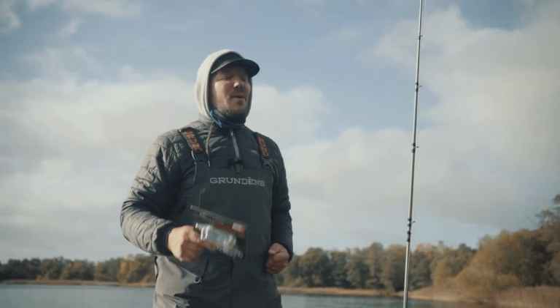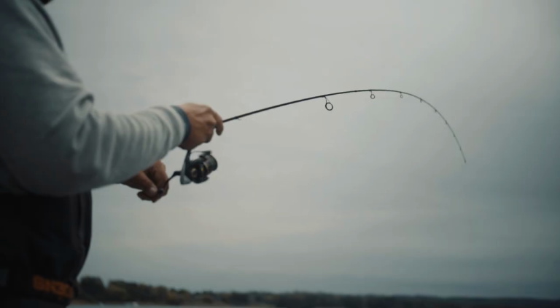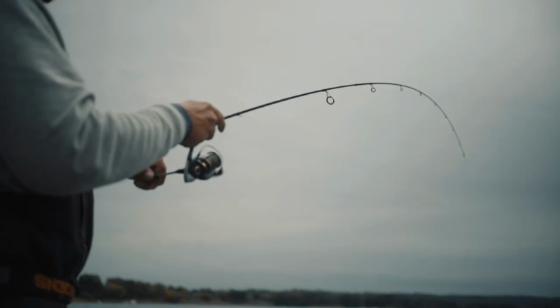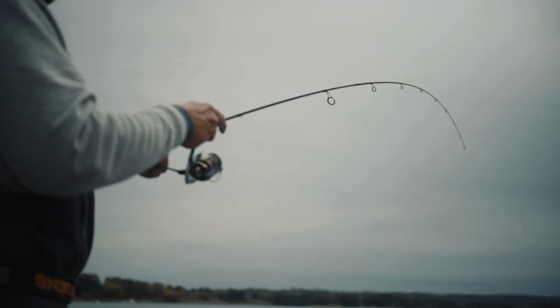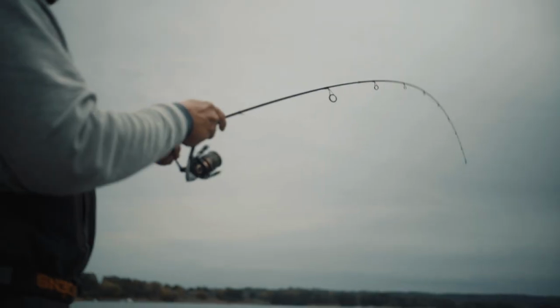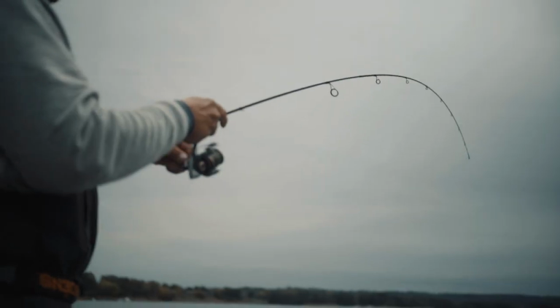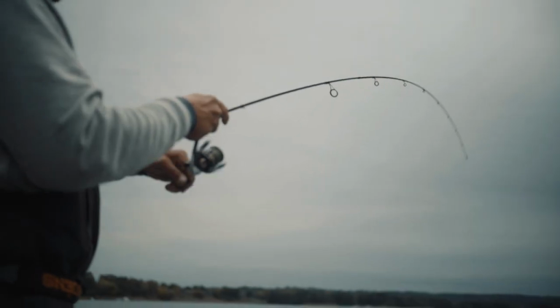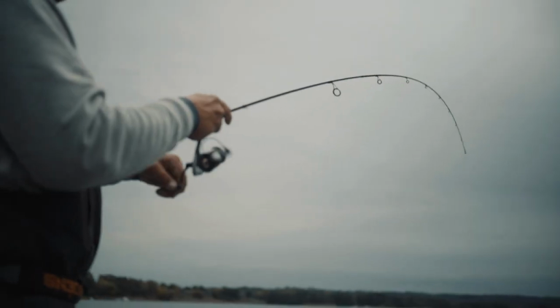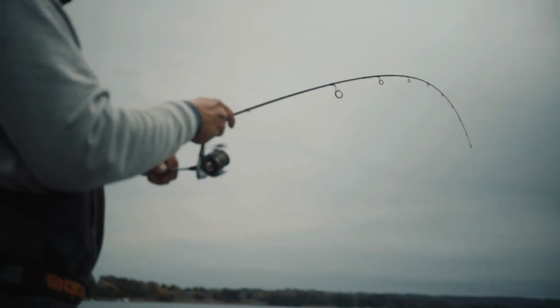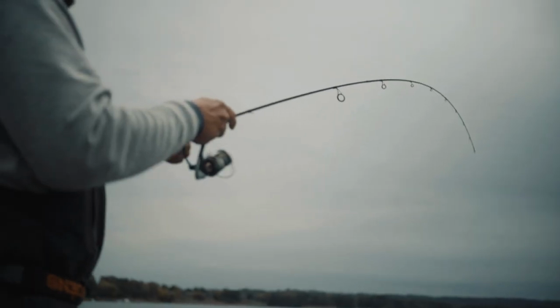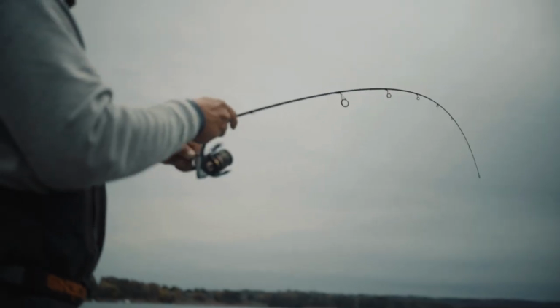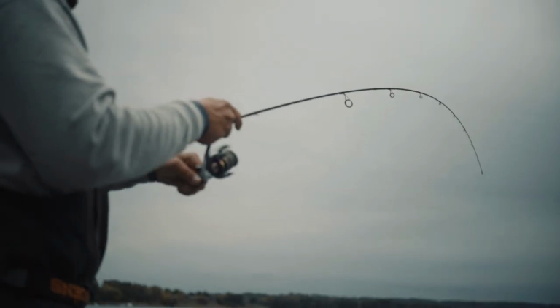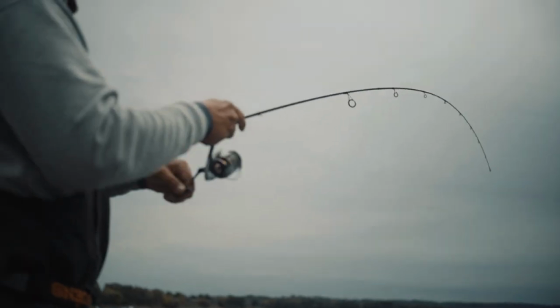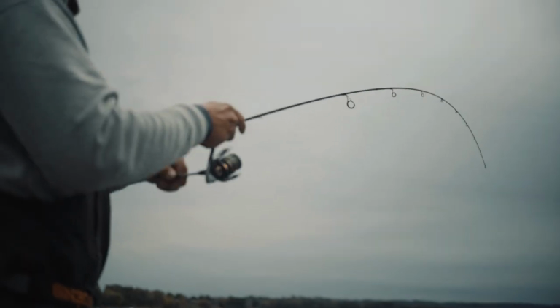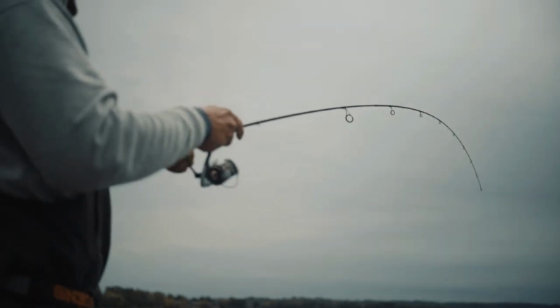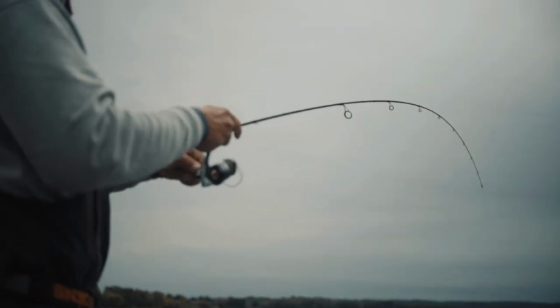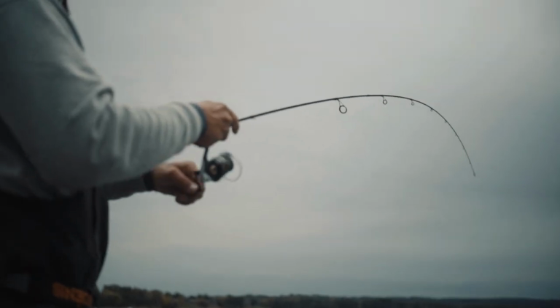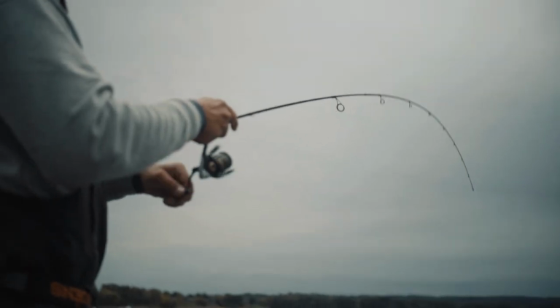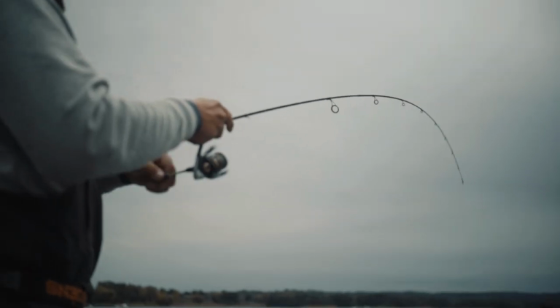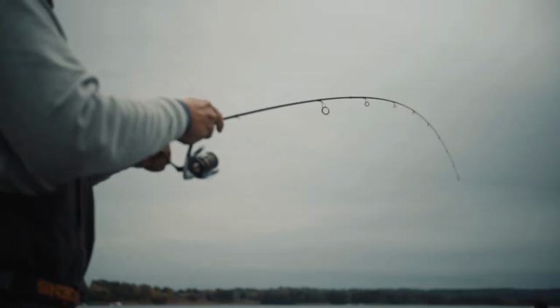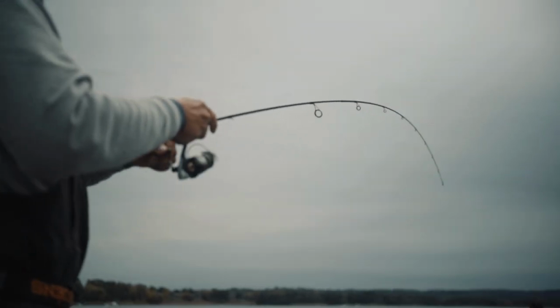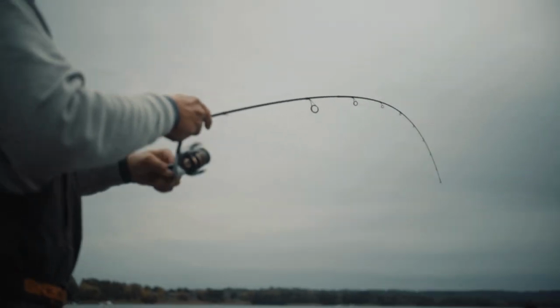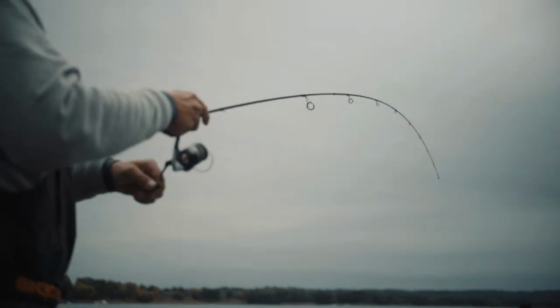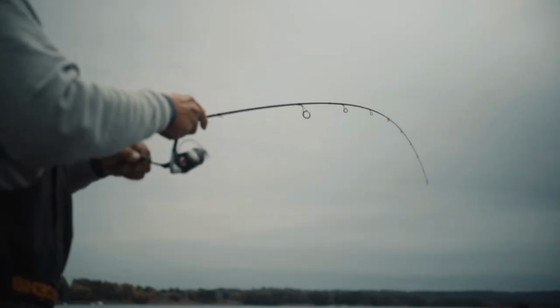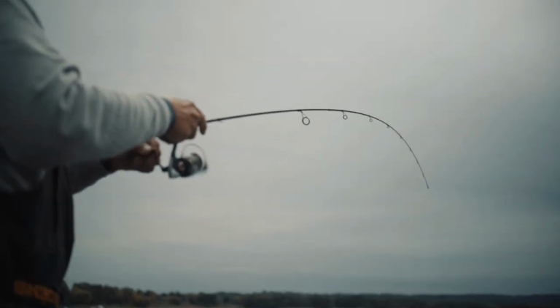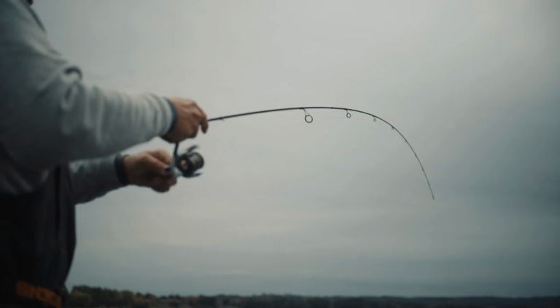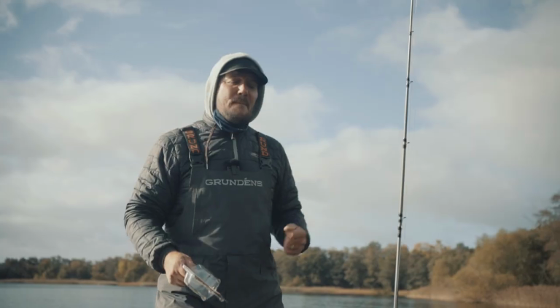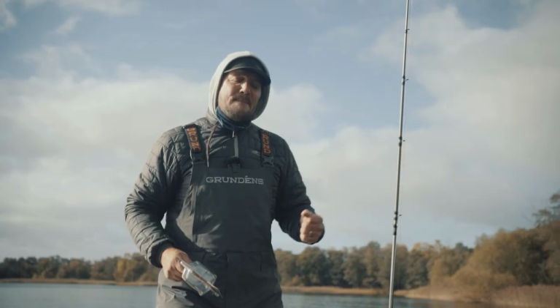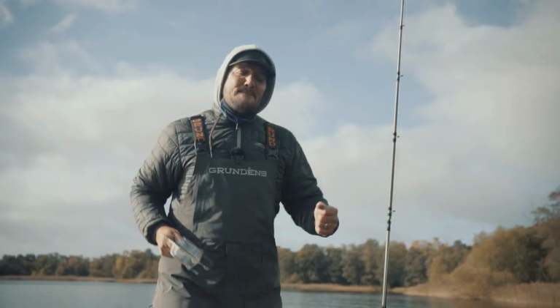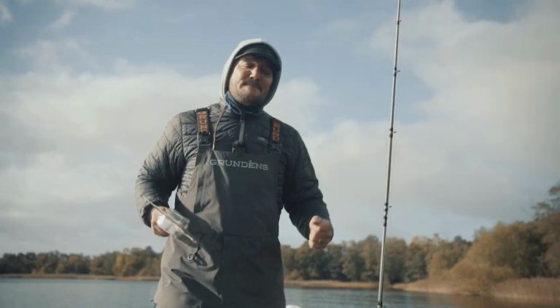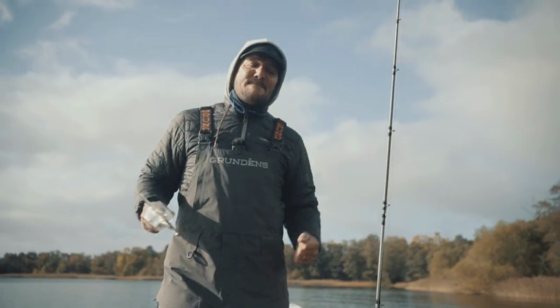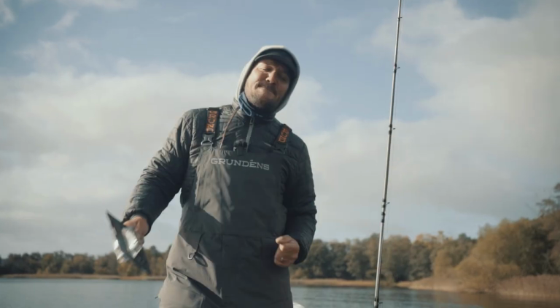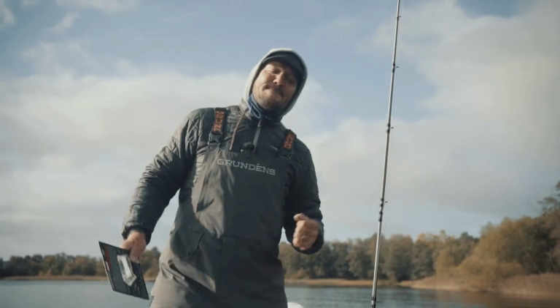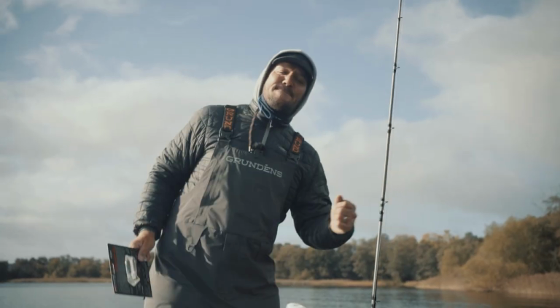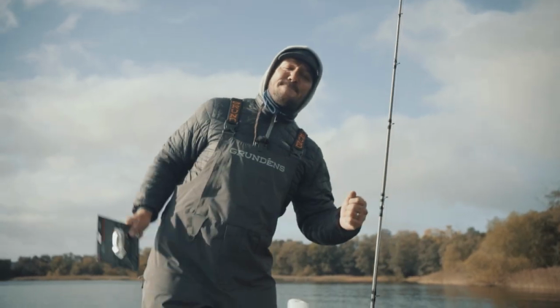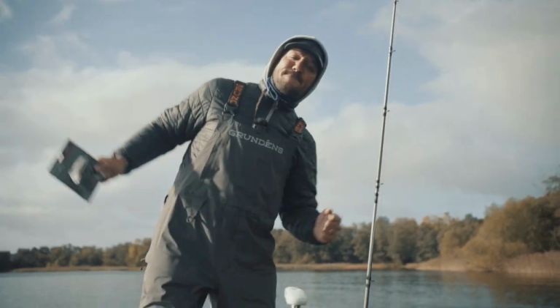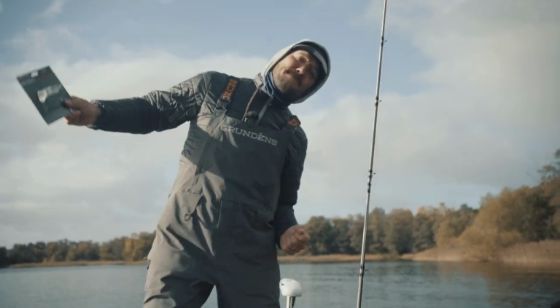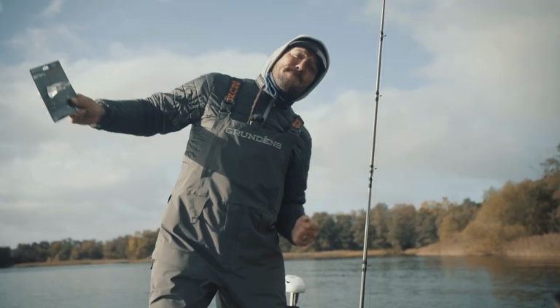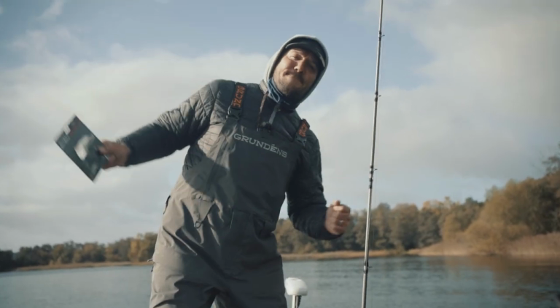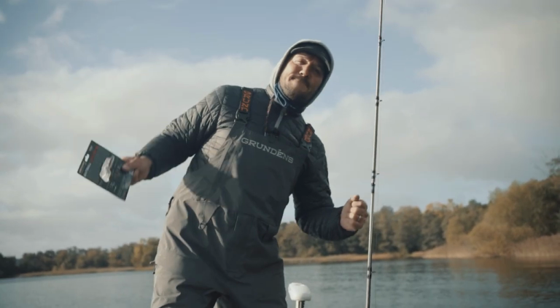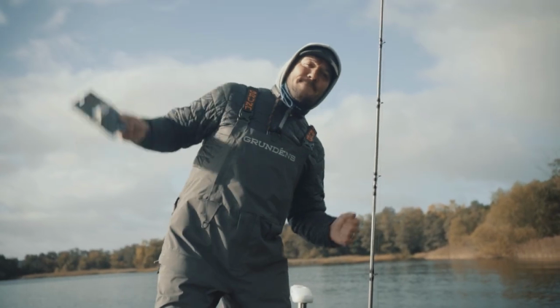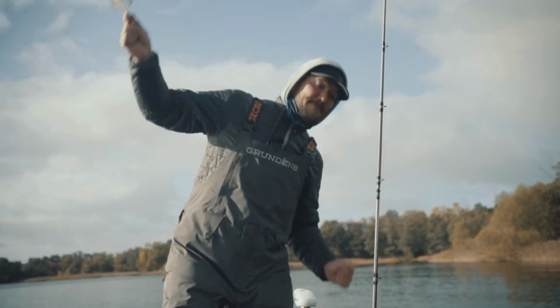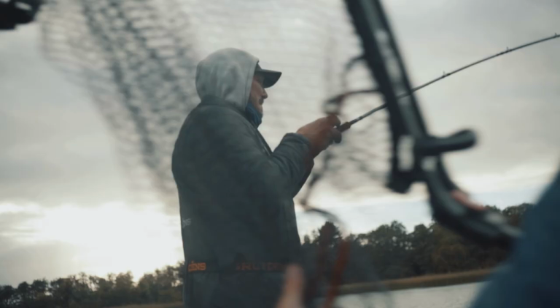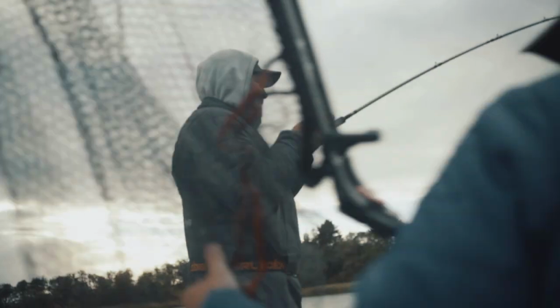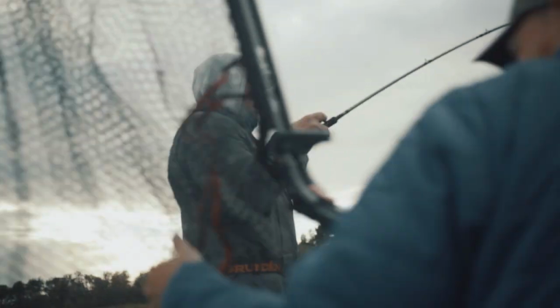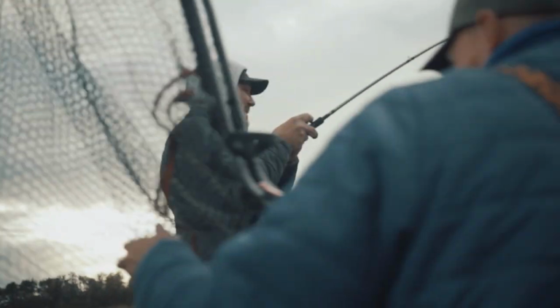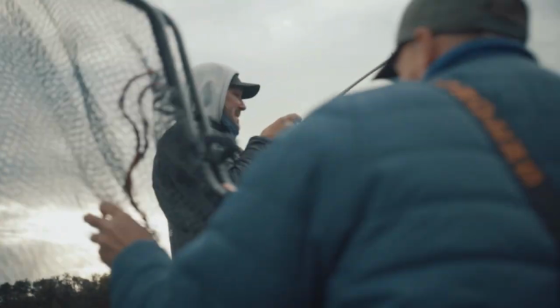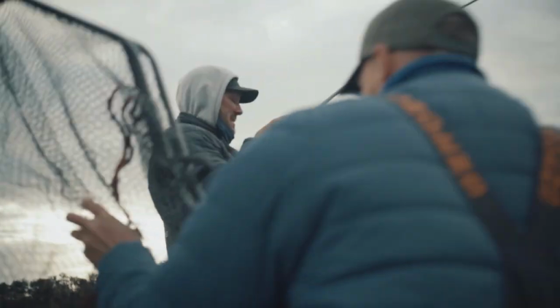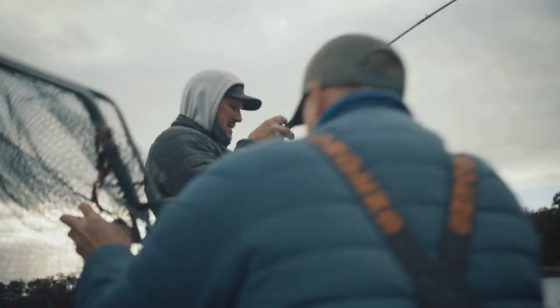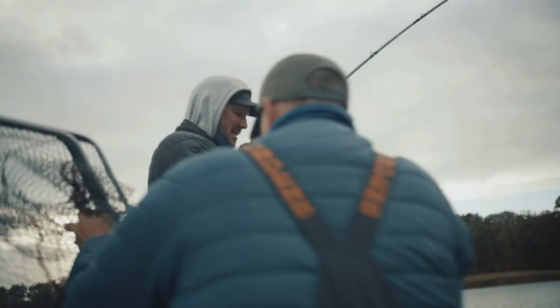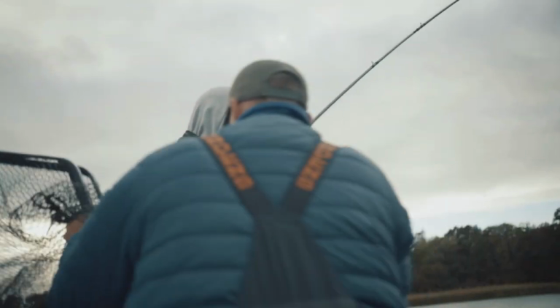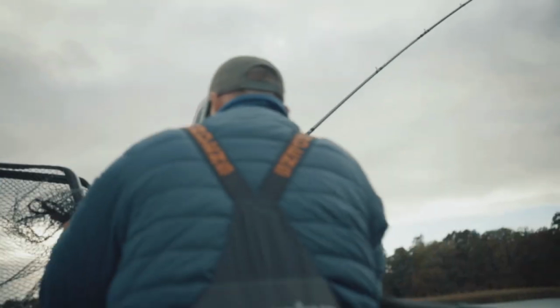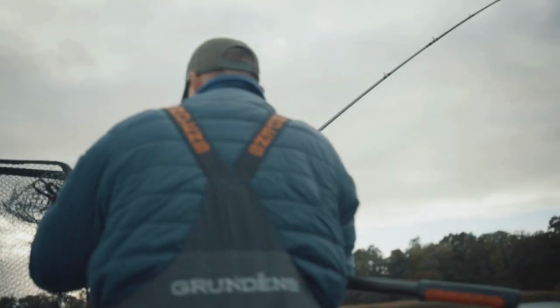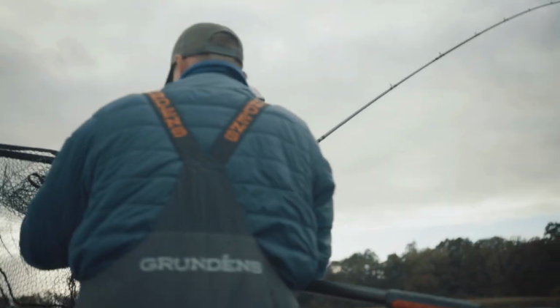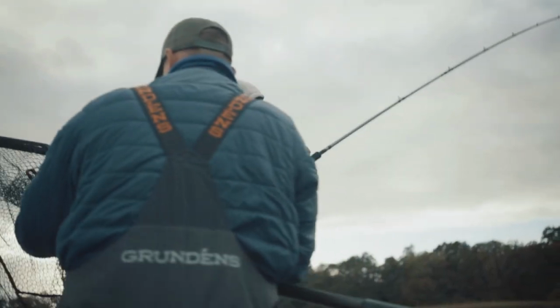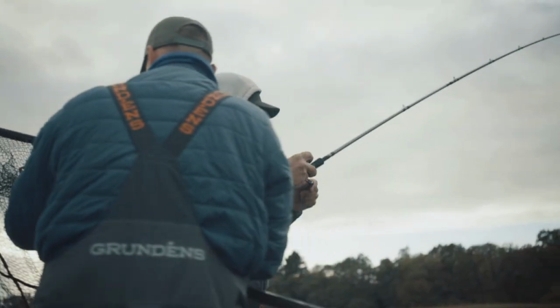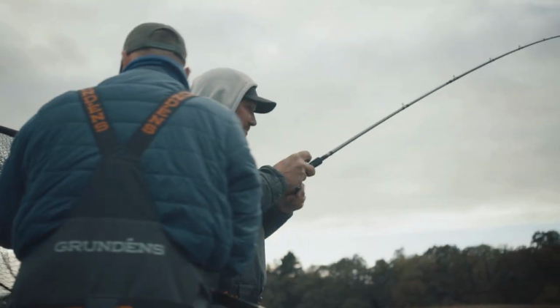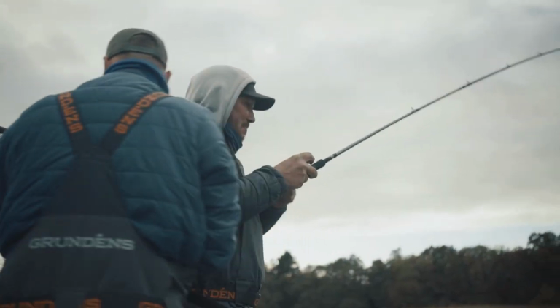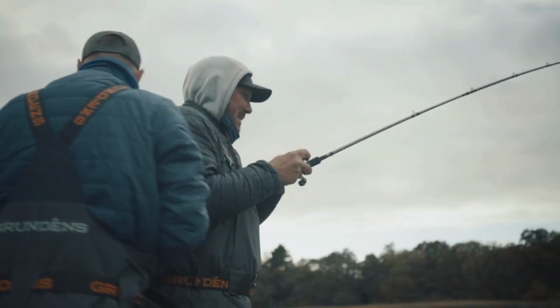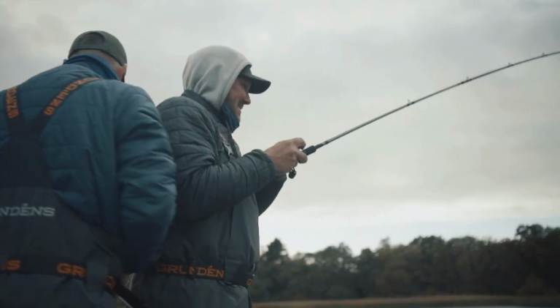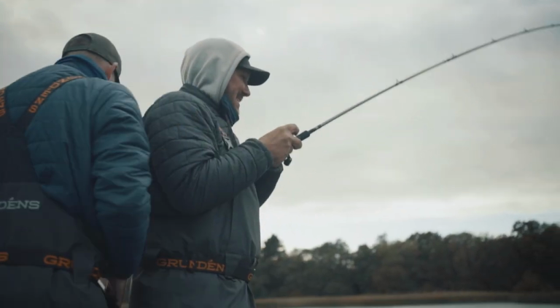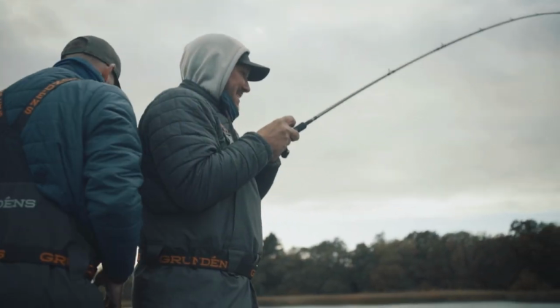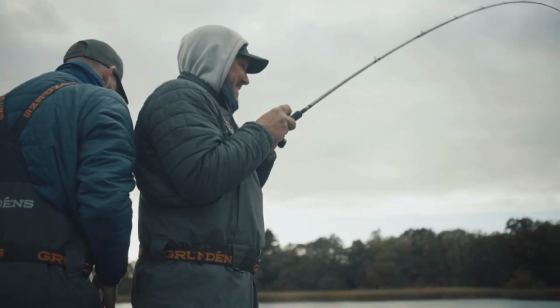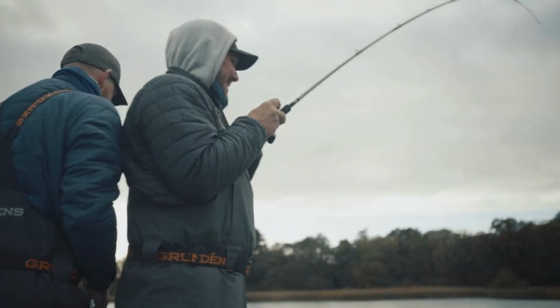Check out the bend of this rod — it's perfect. Definitely one of the best, I think.